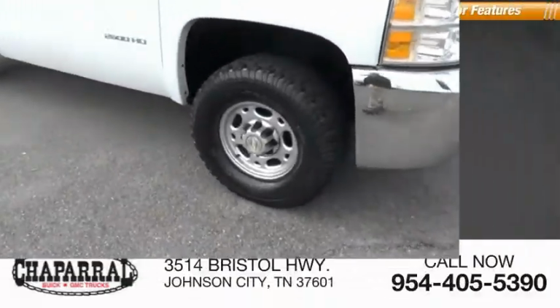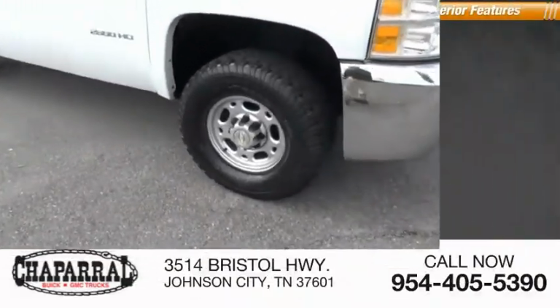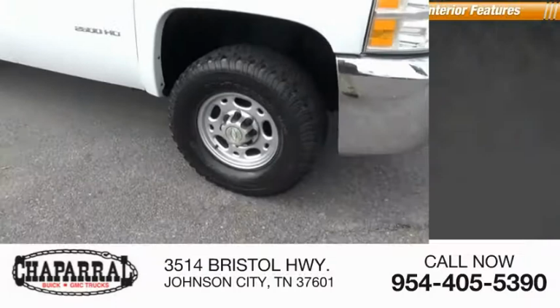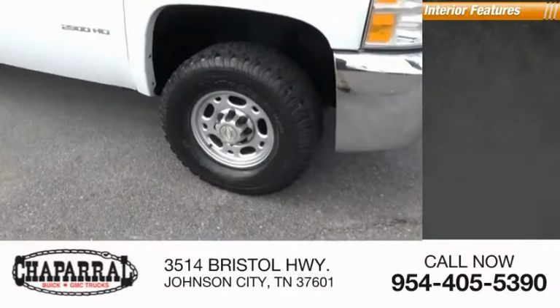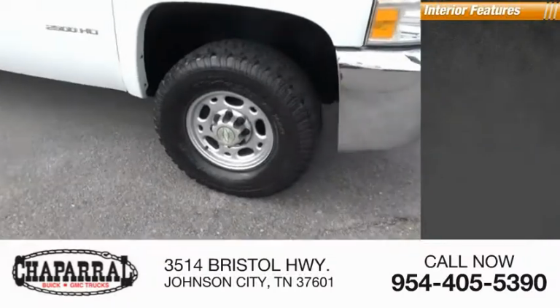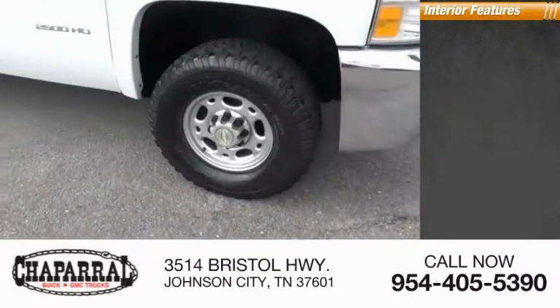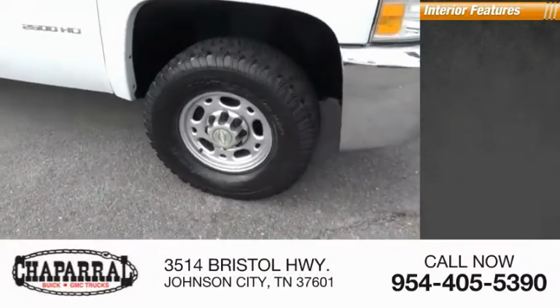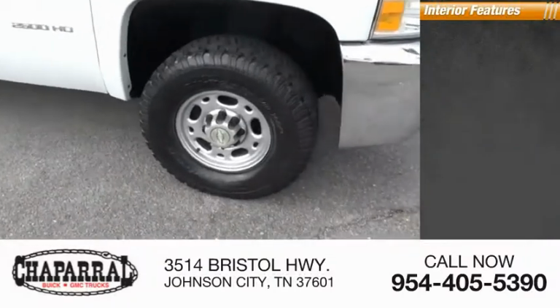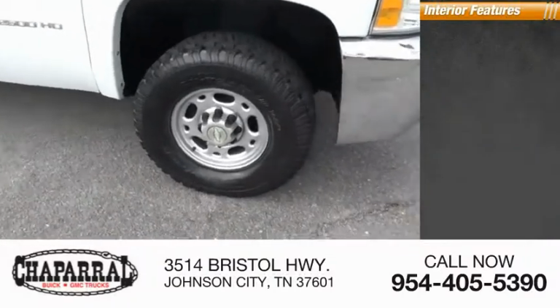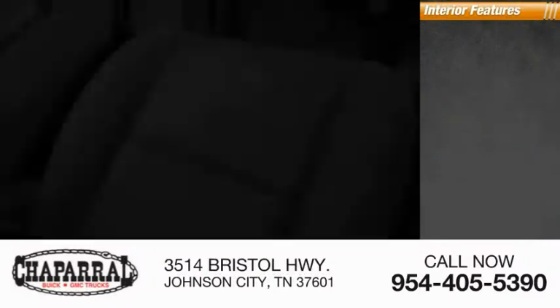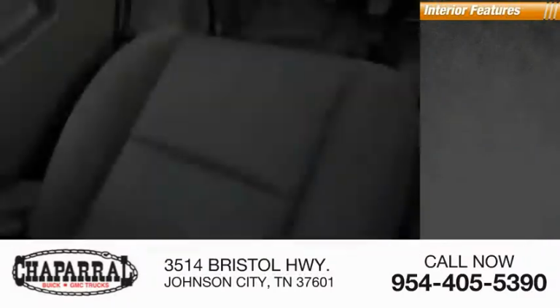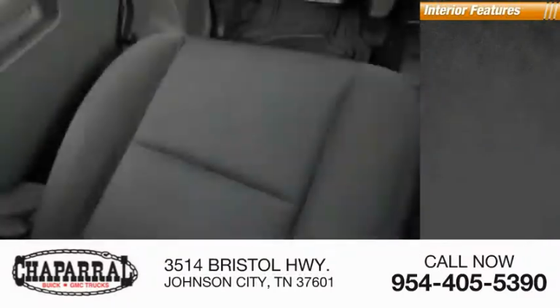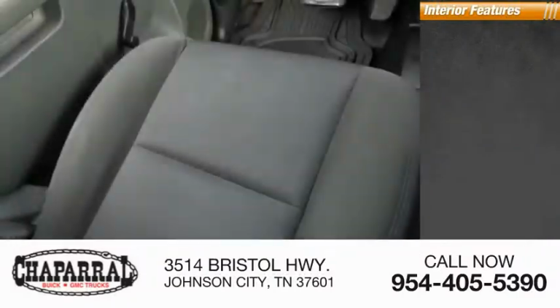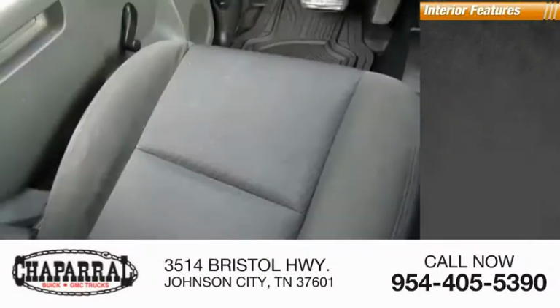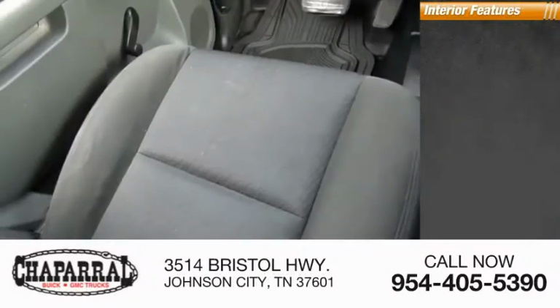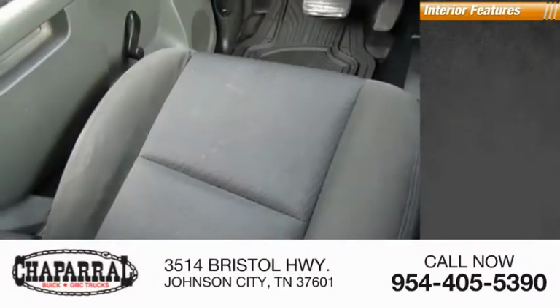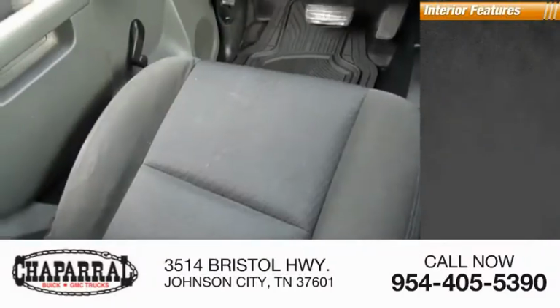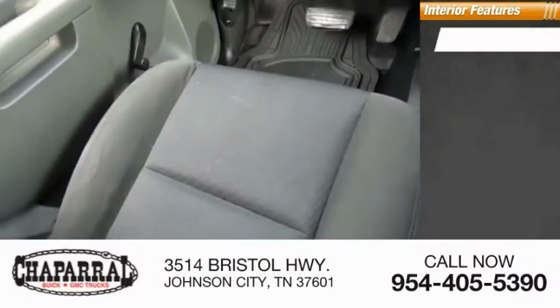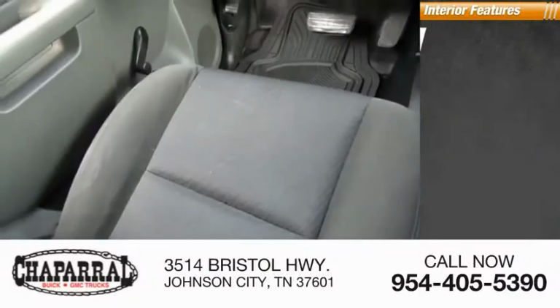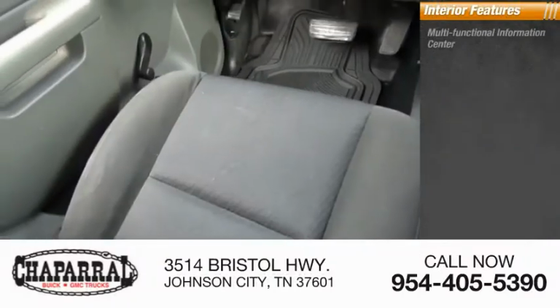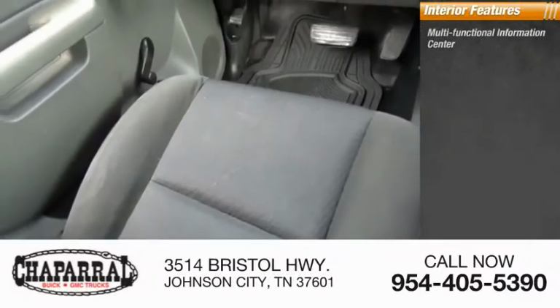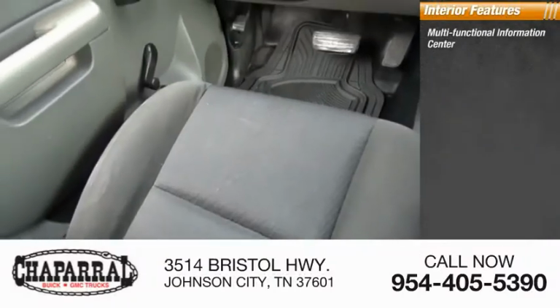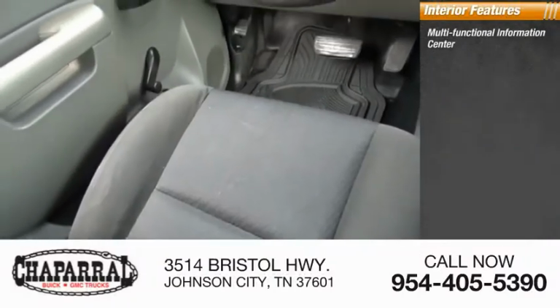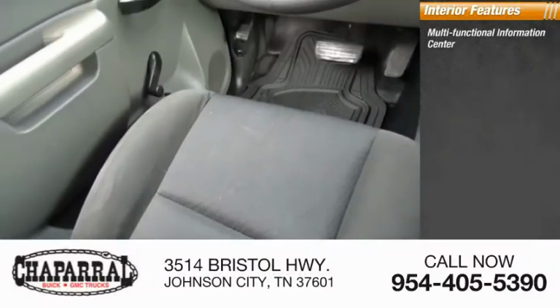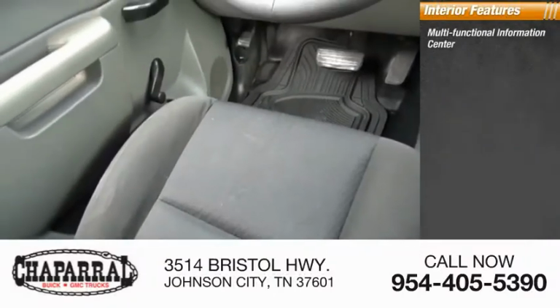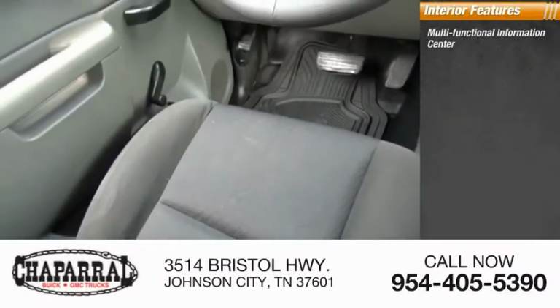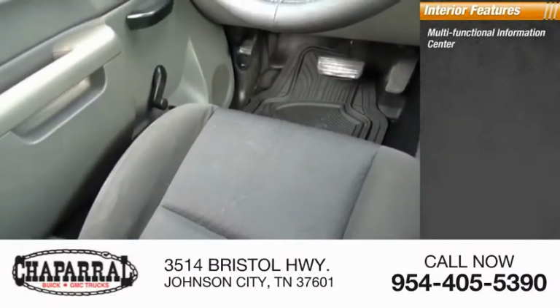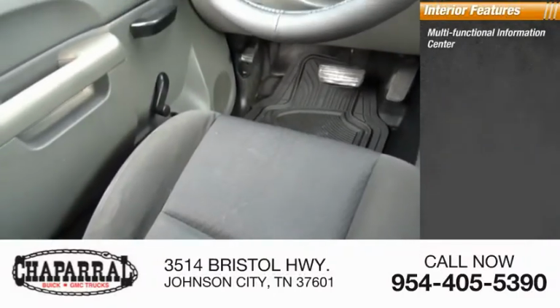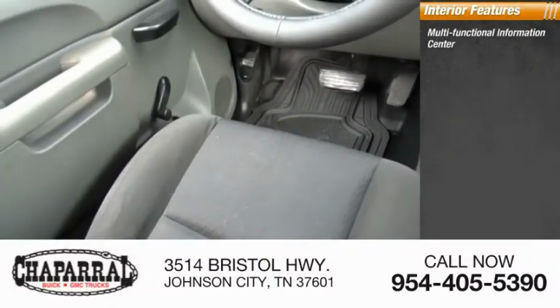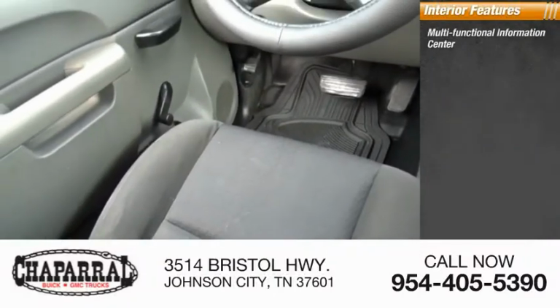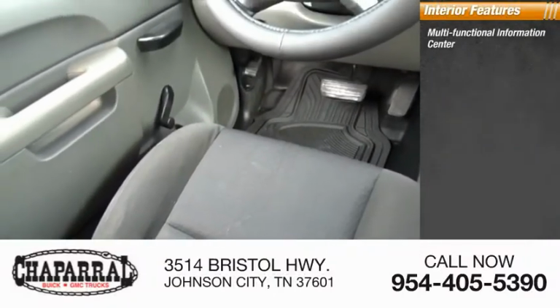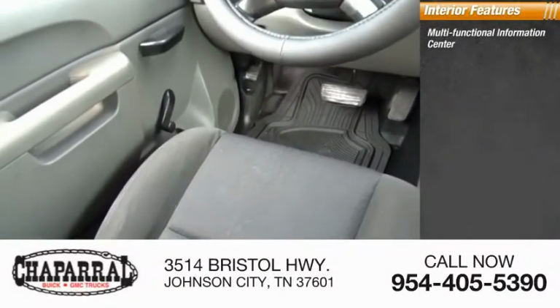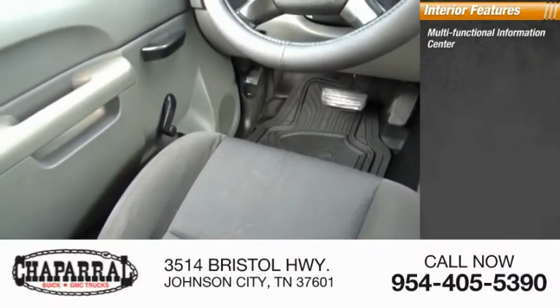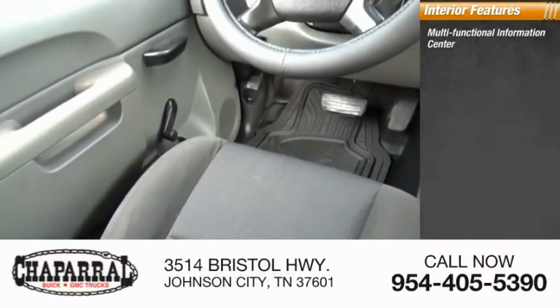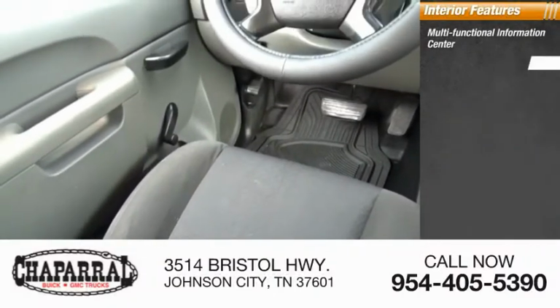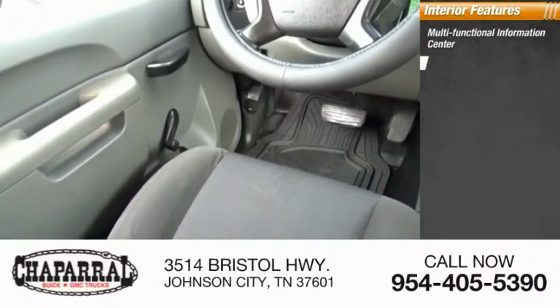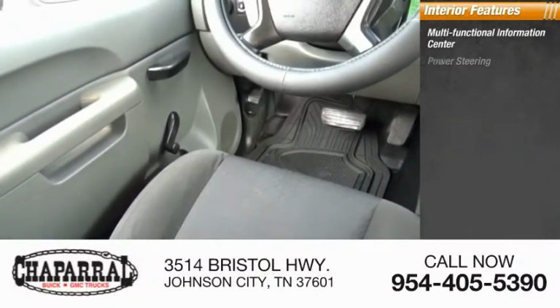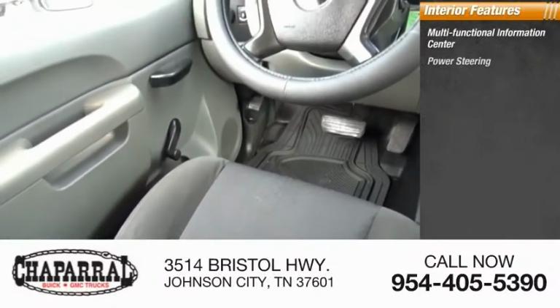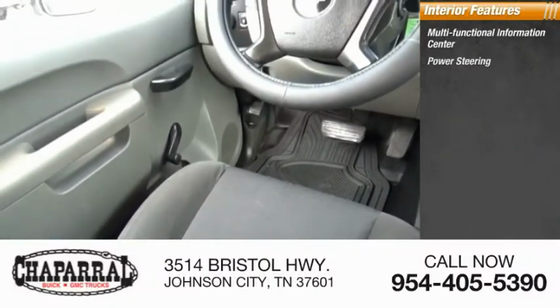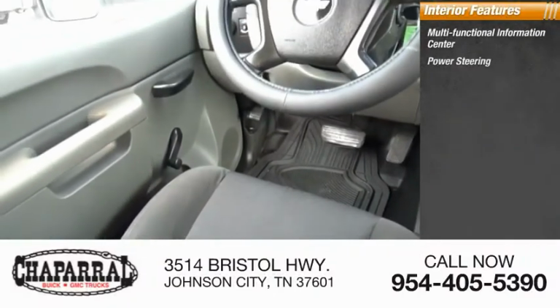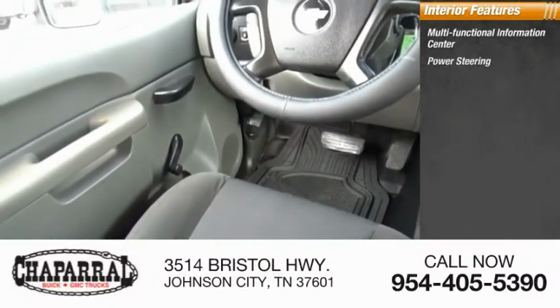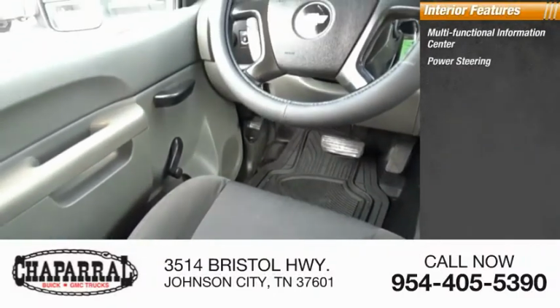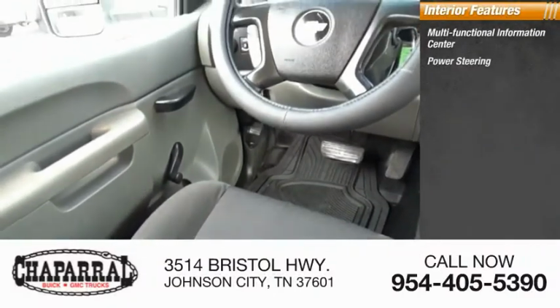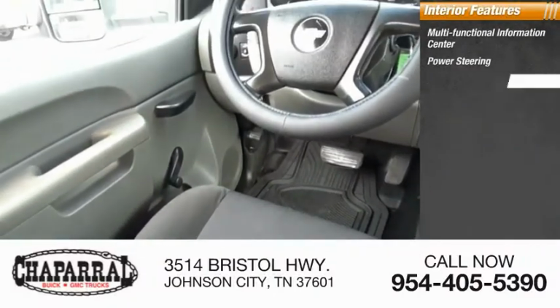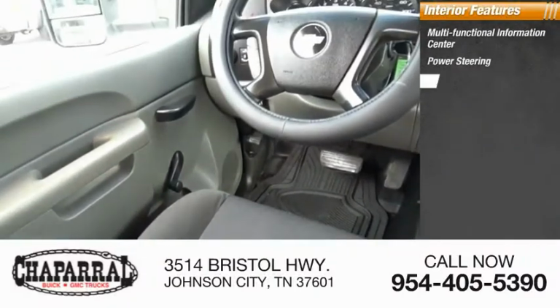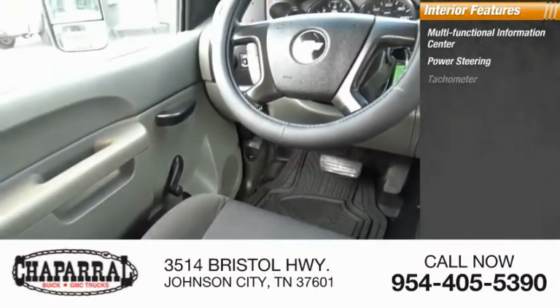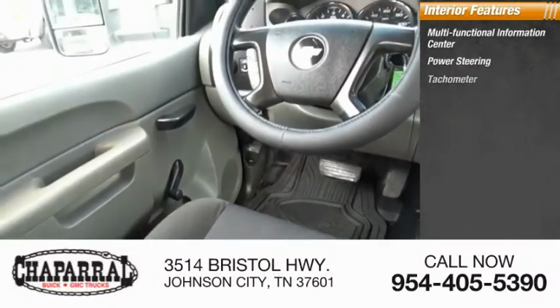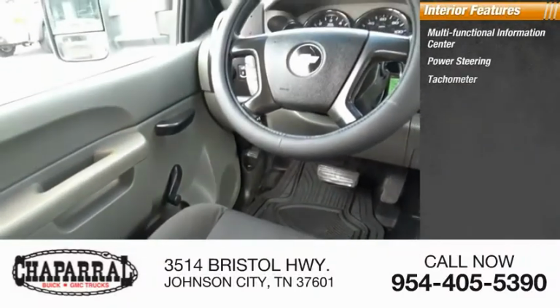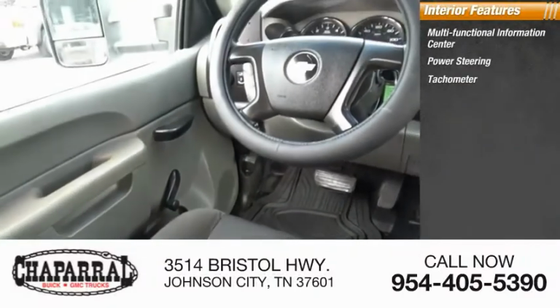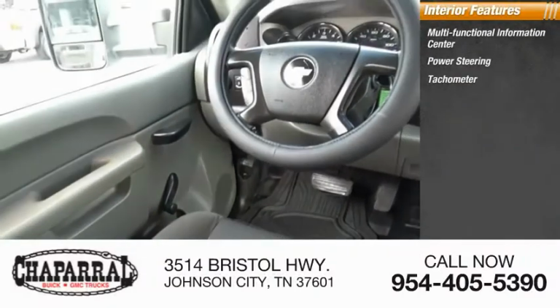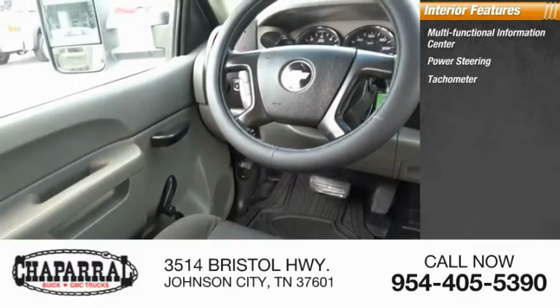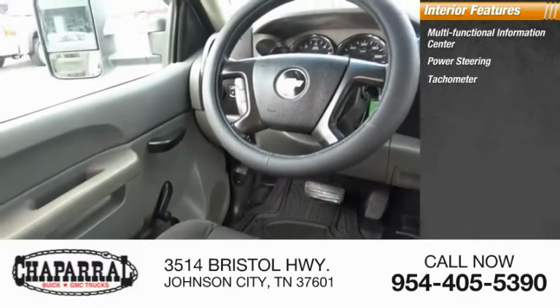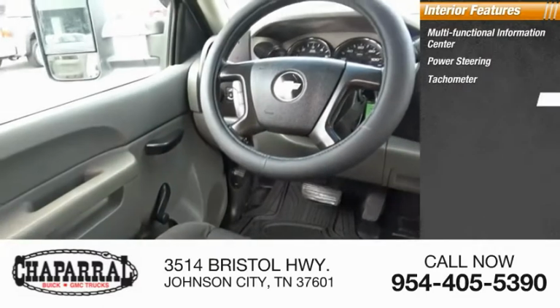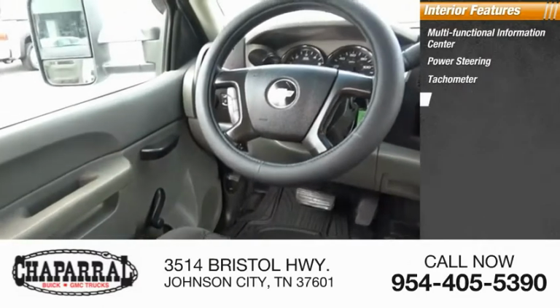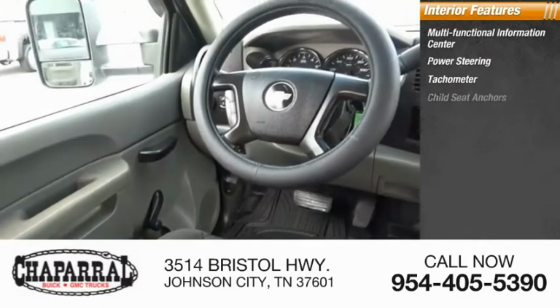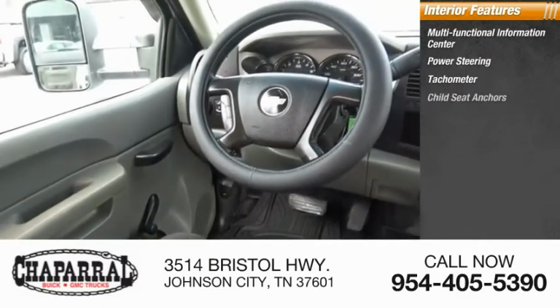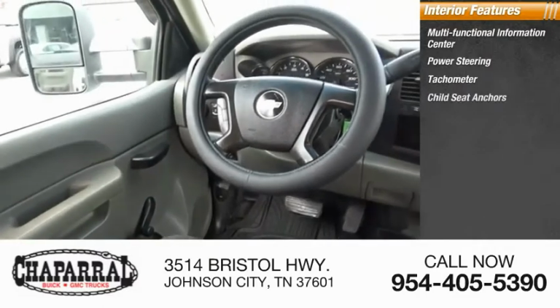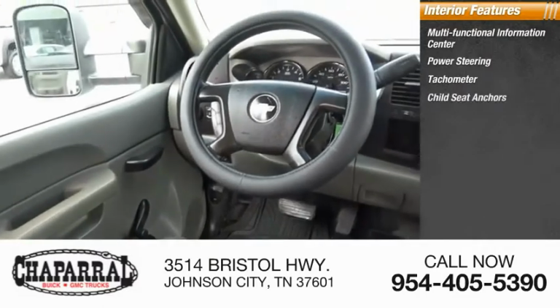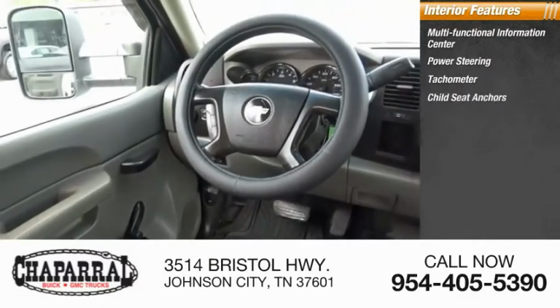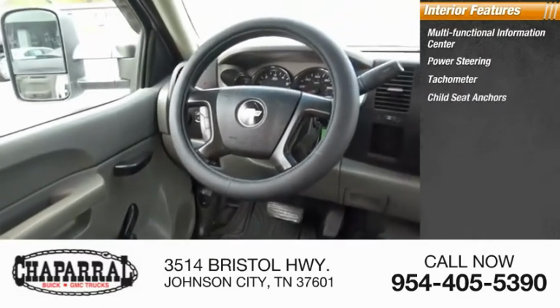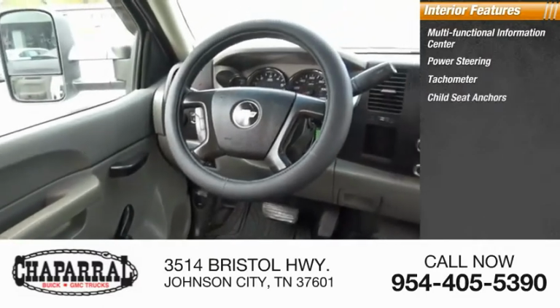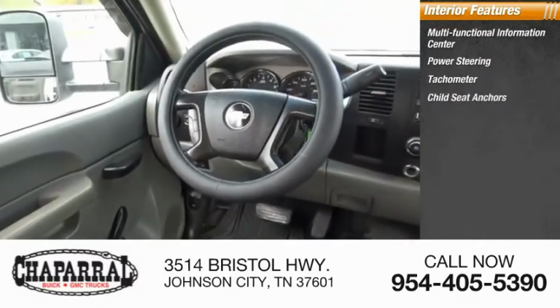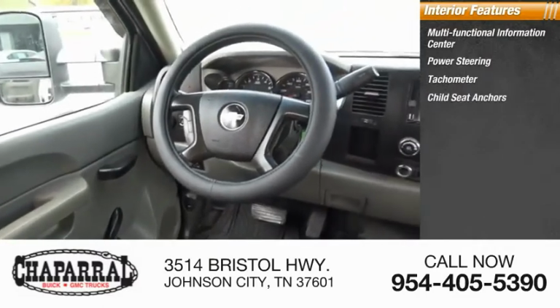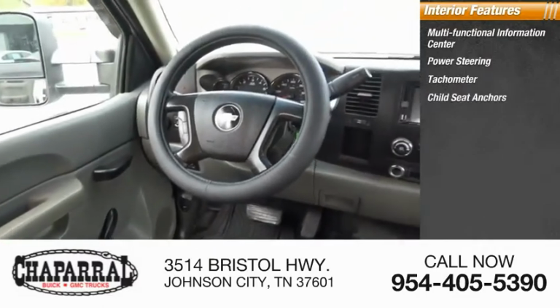Inside you'll find a multifunctional information center, power steering, tachometer, and child seat anchors.